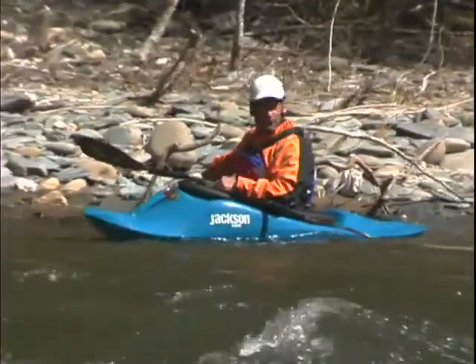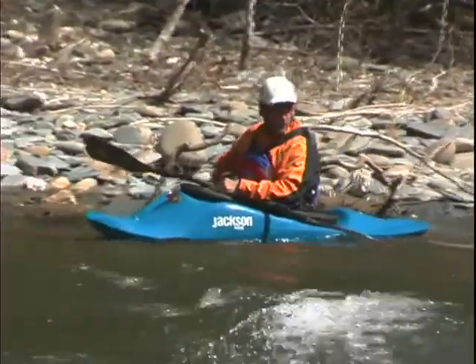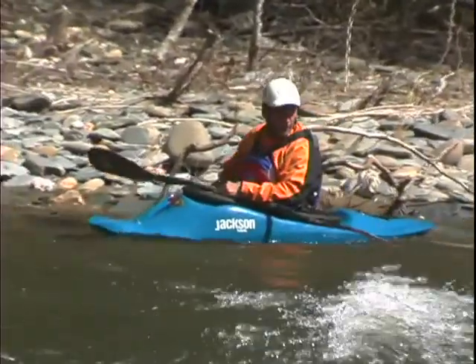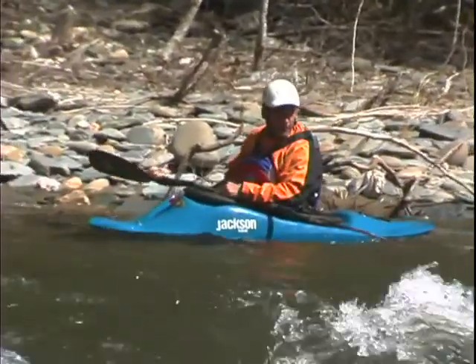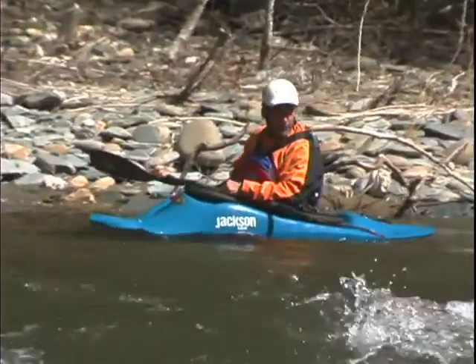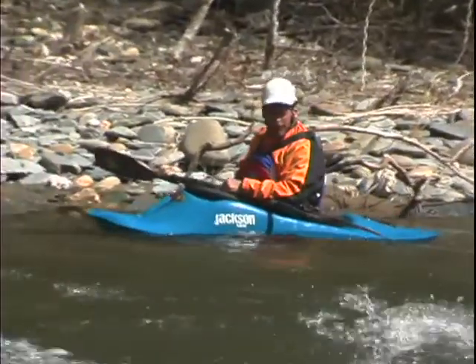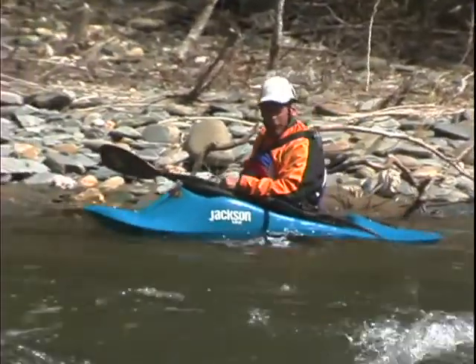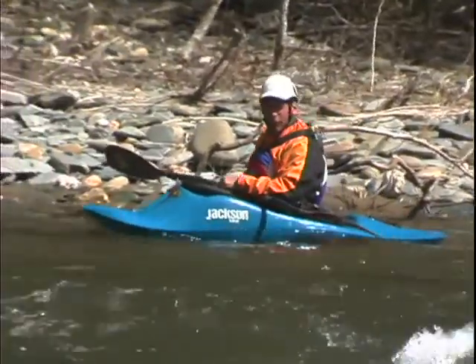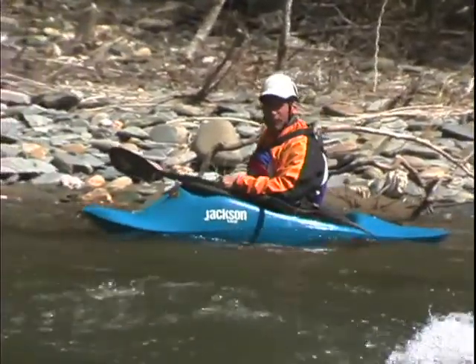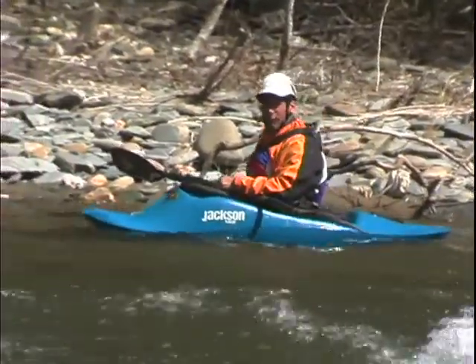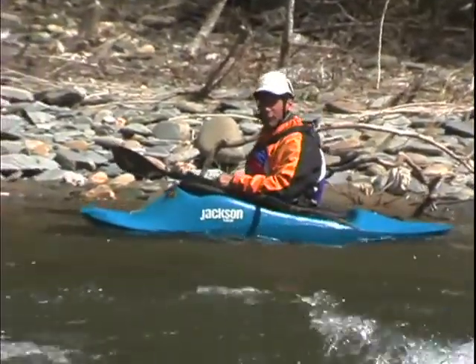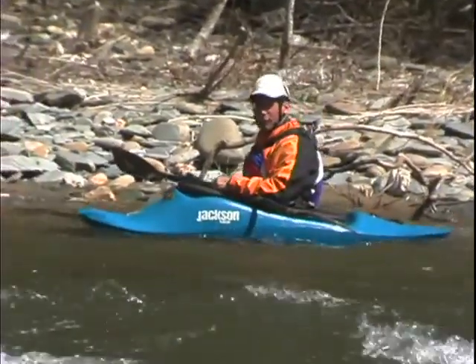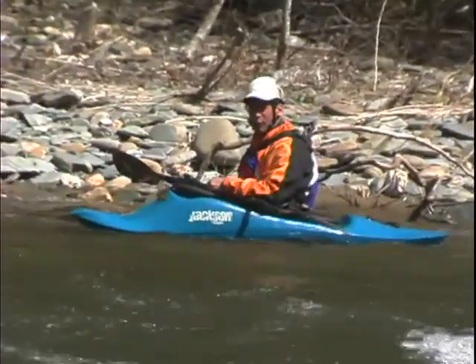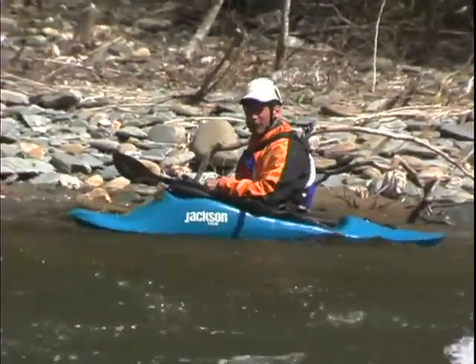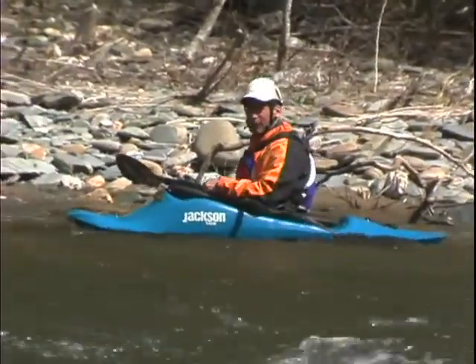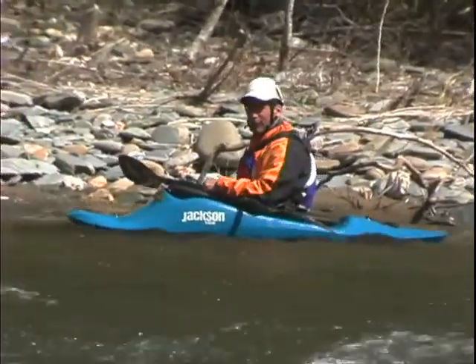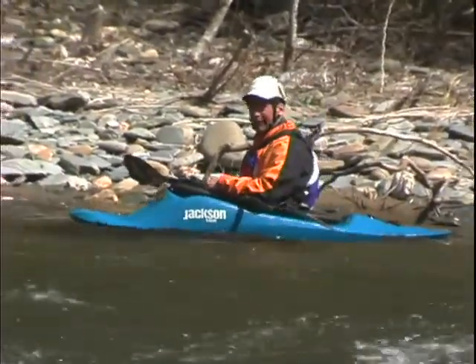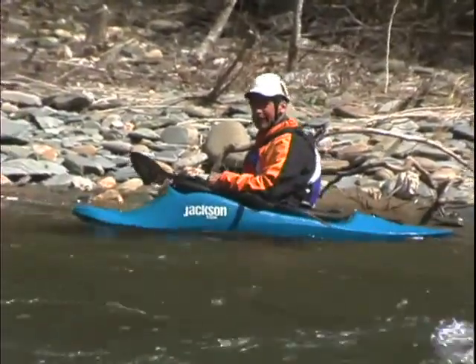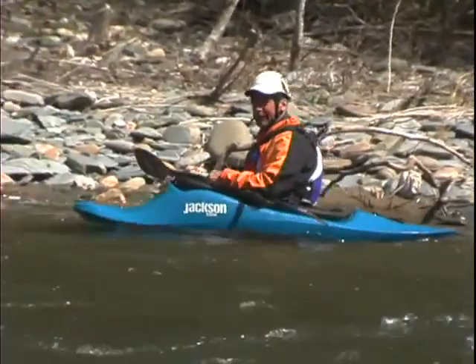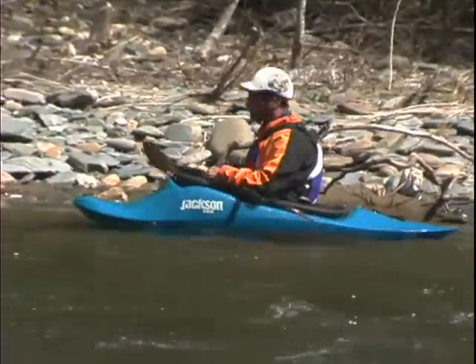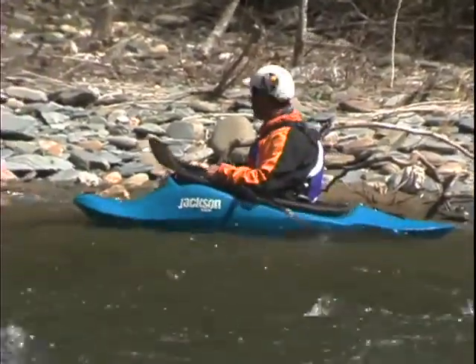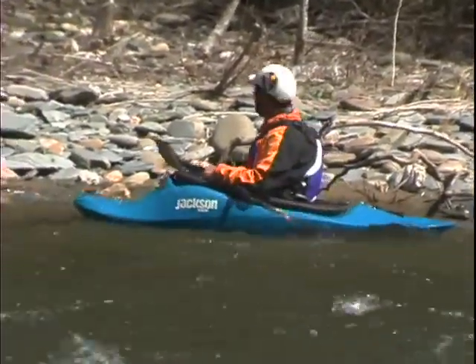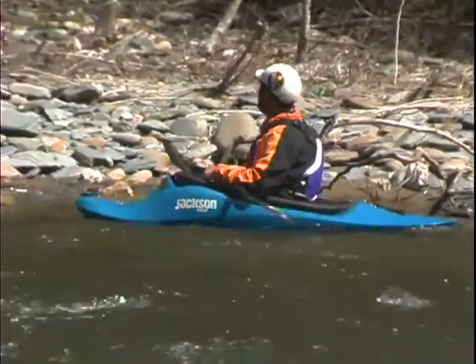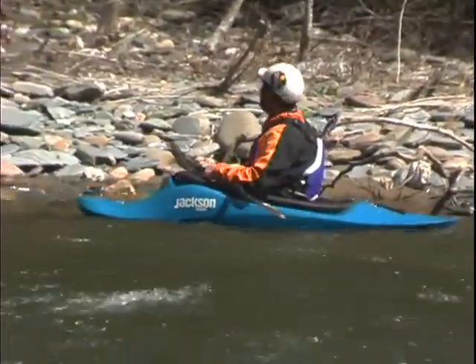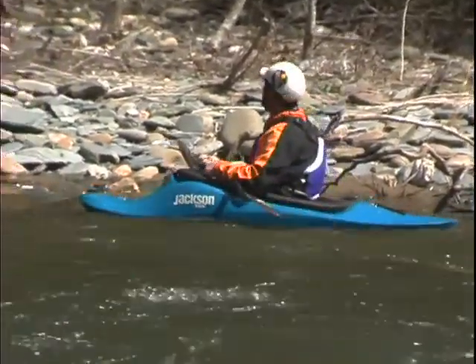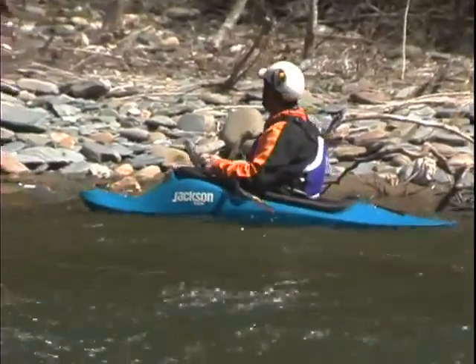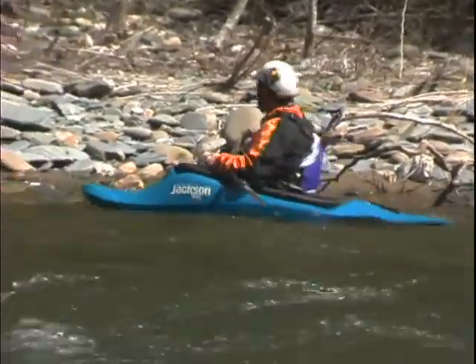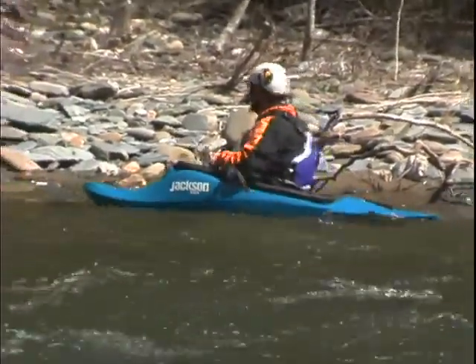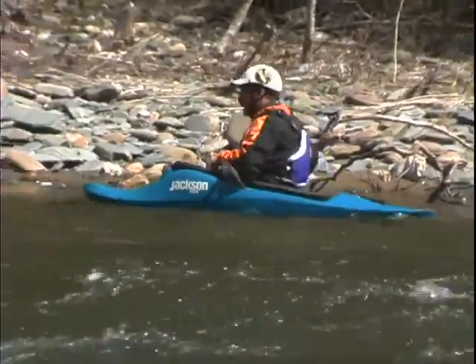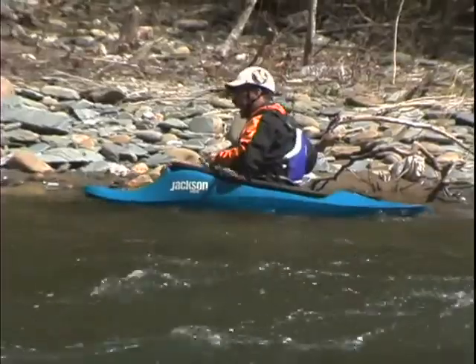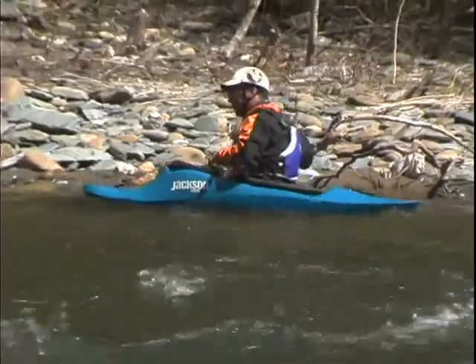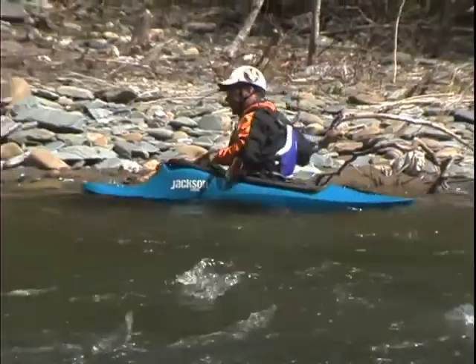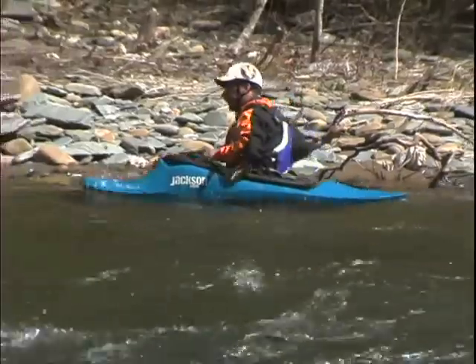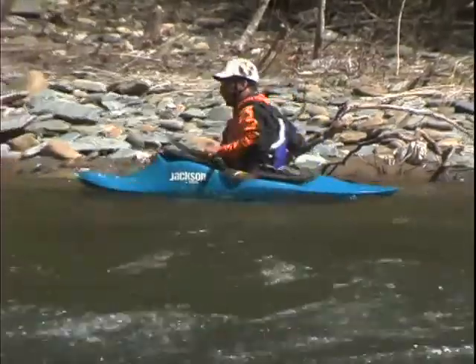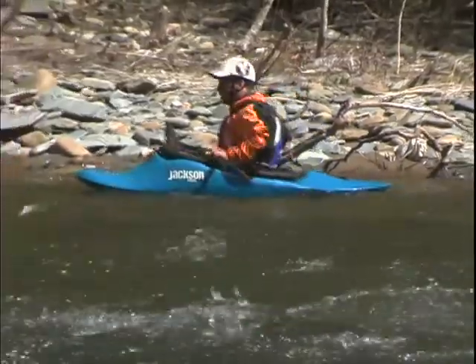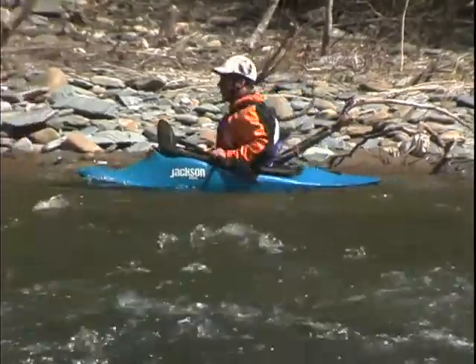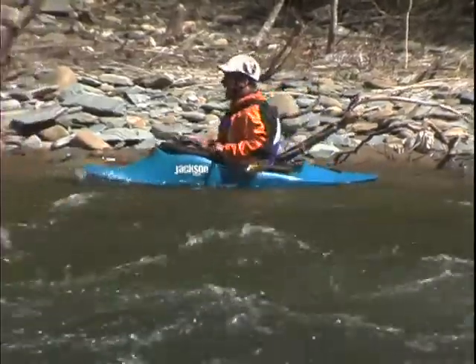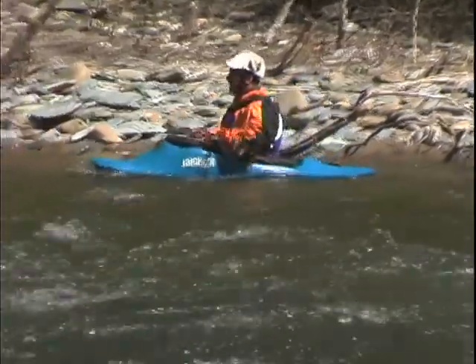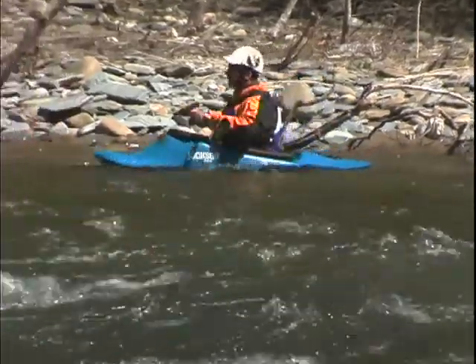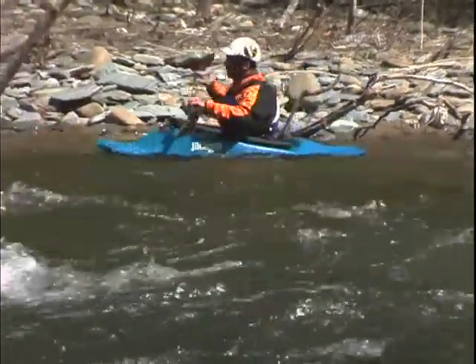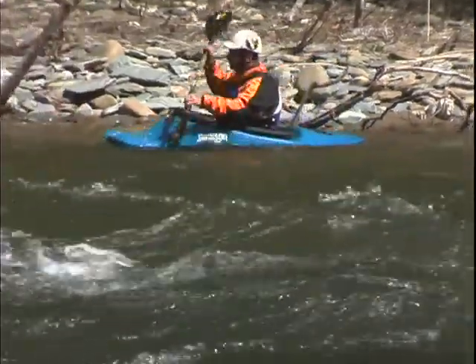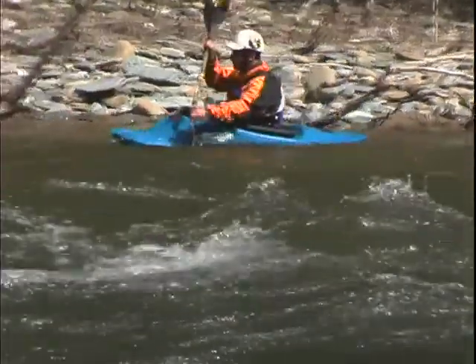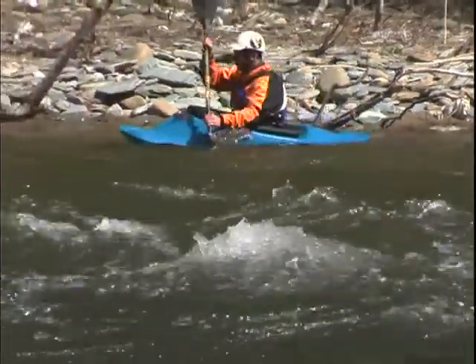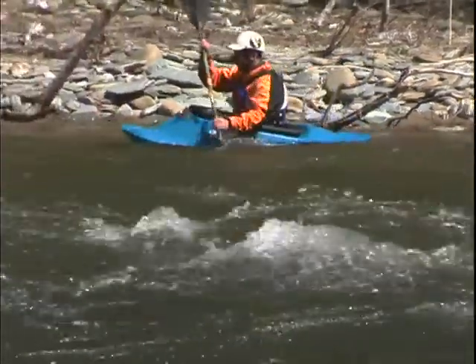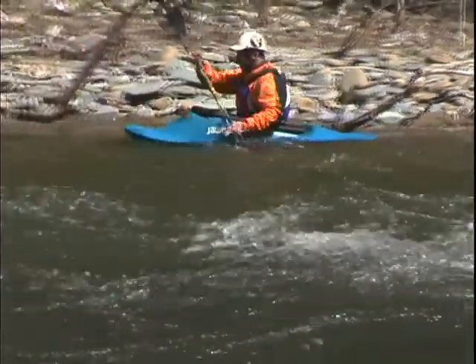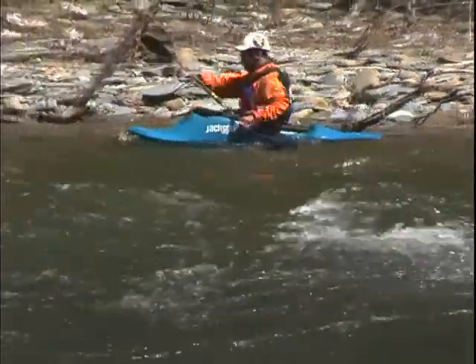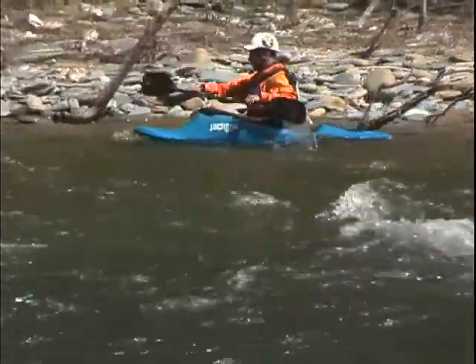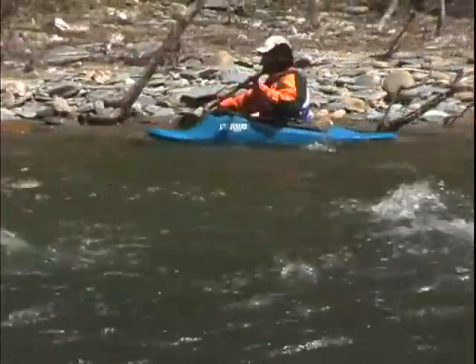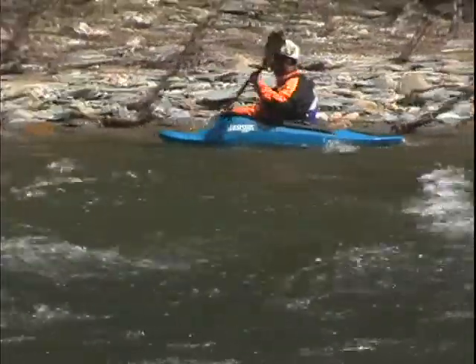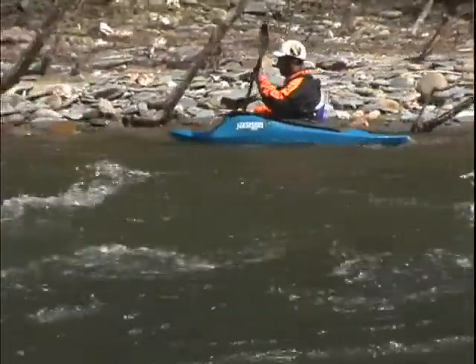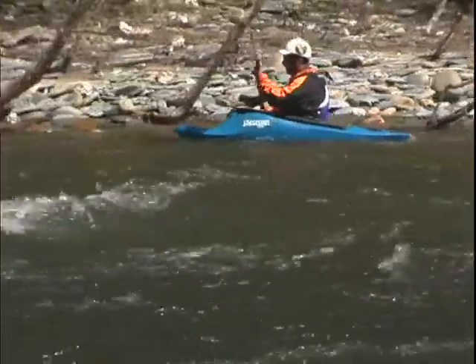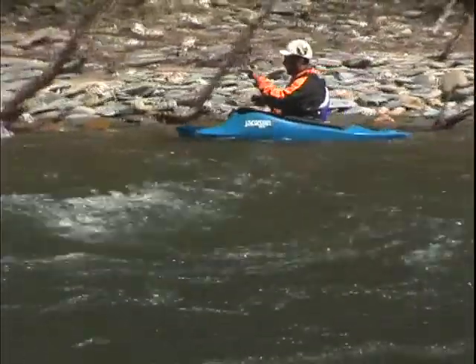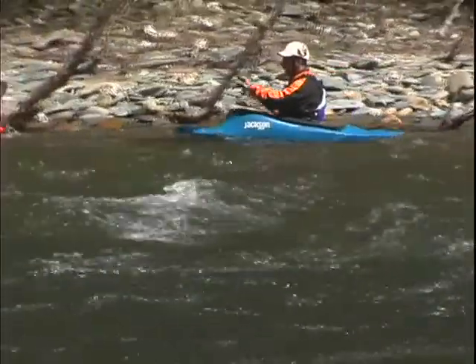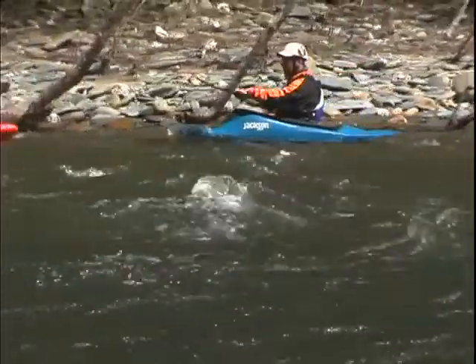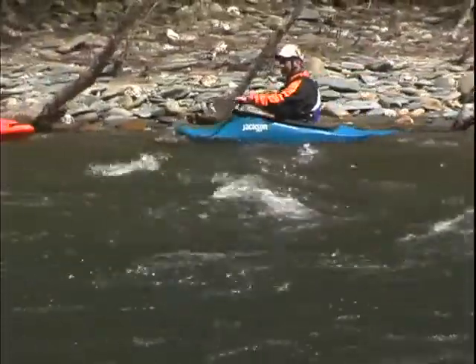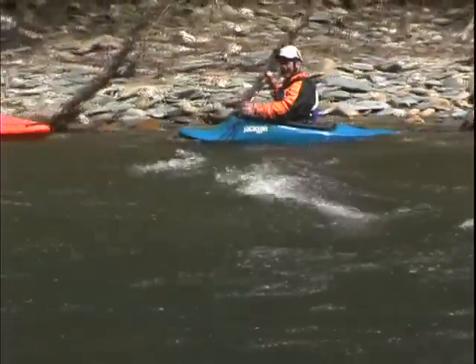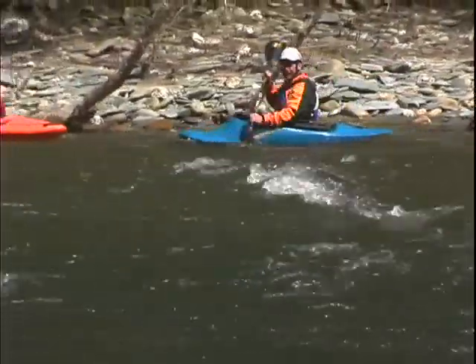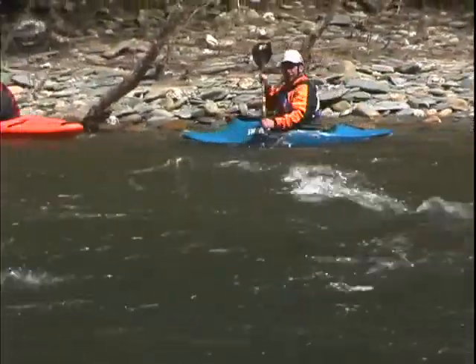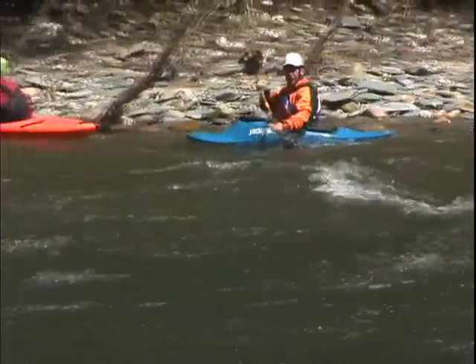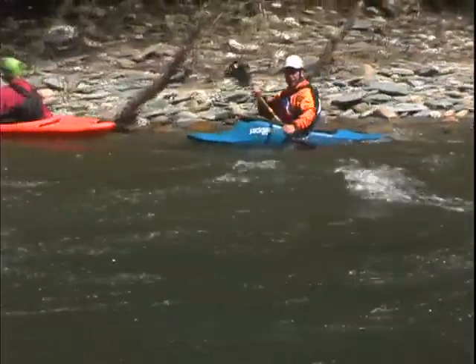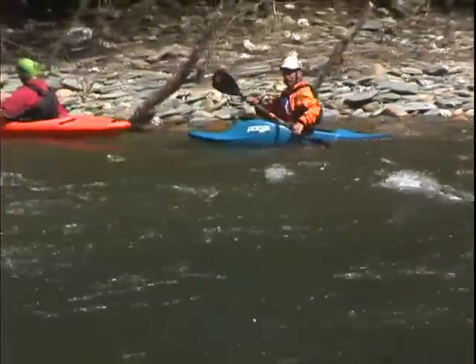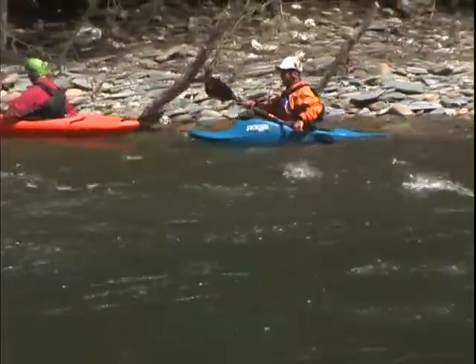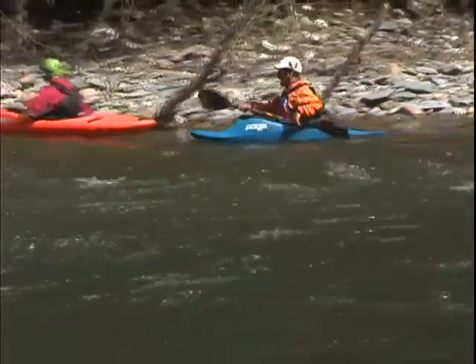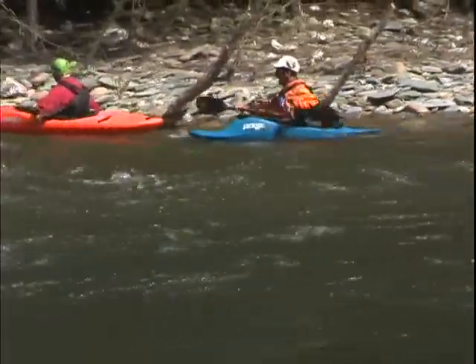Wow, the view is pretty cool from over here. I think I'm going to go back though — my kids are on the other side.